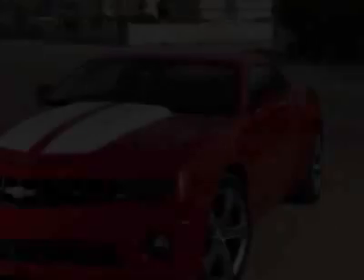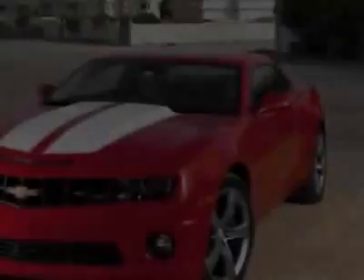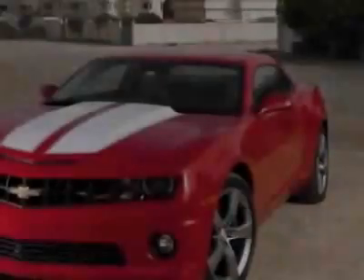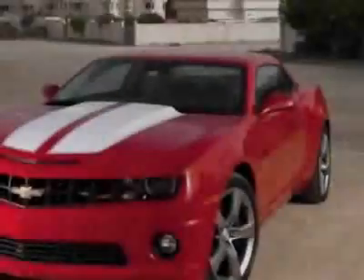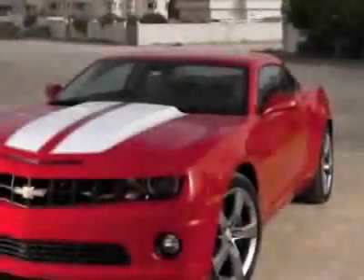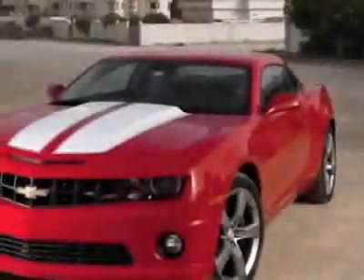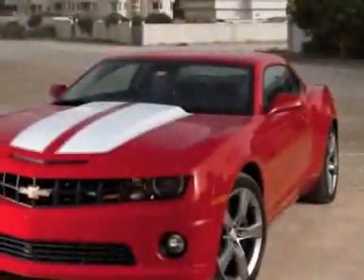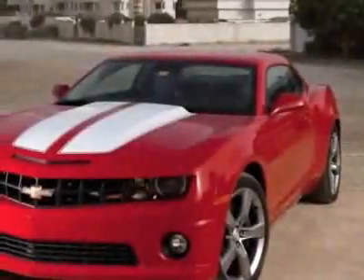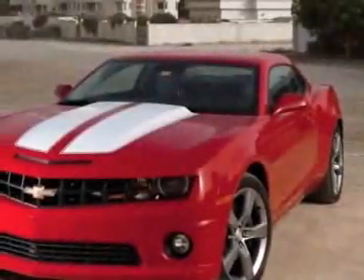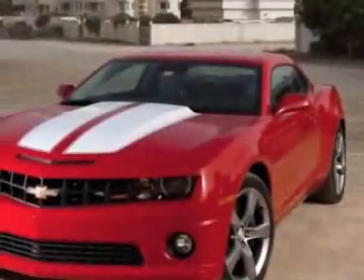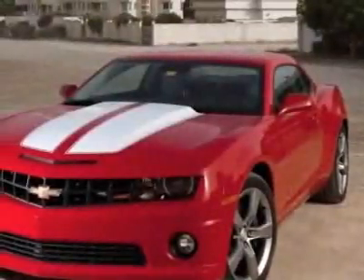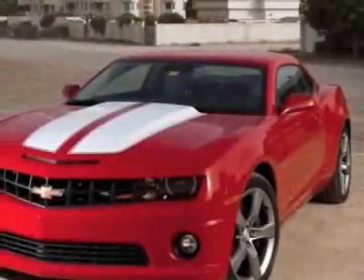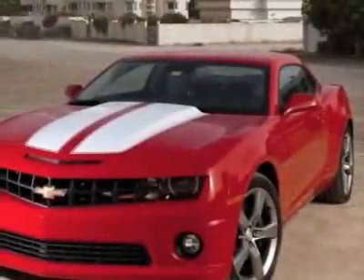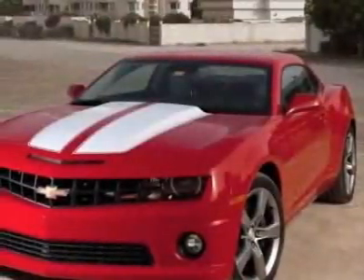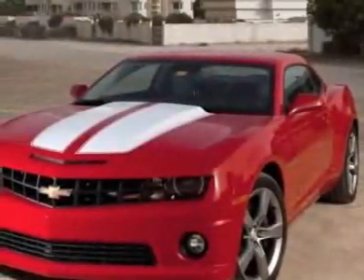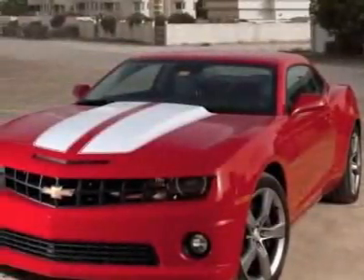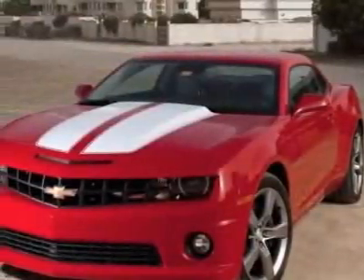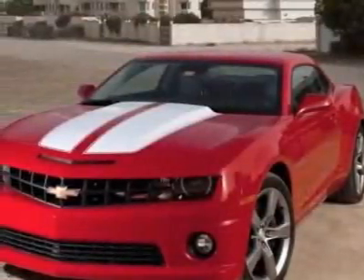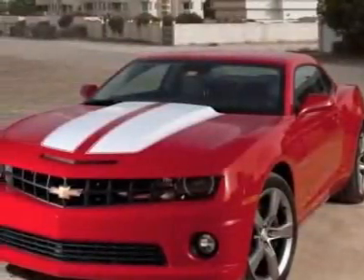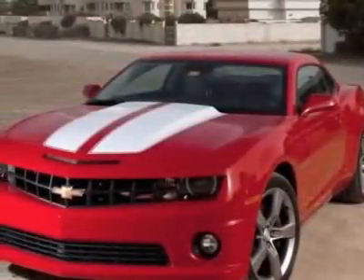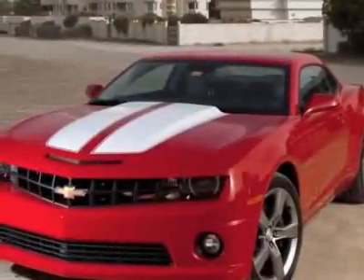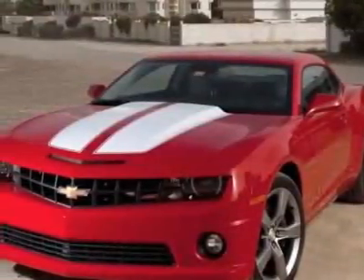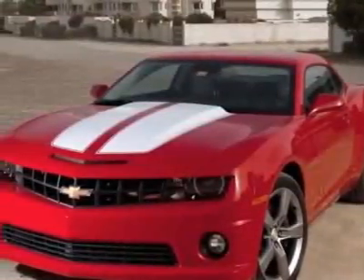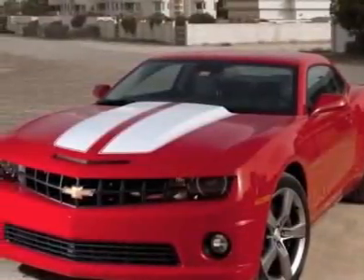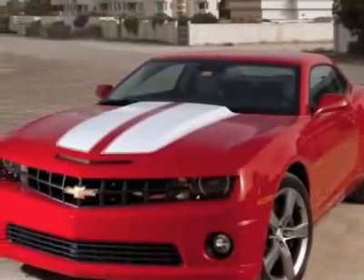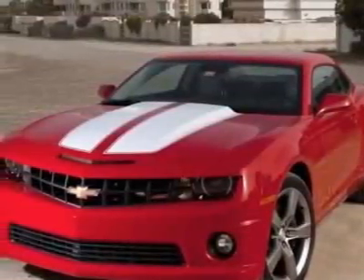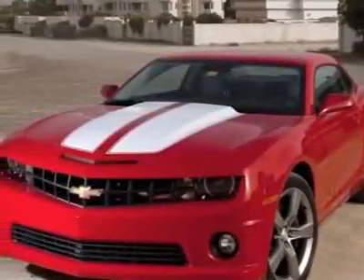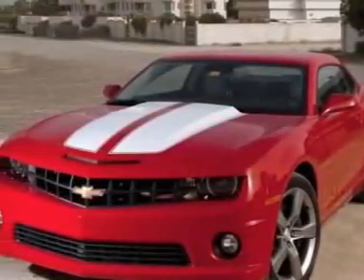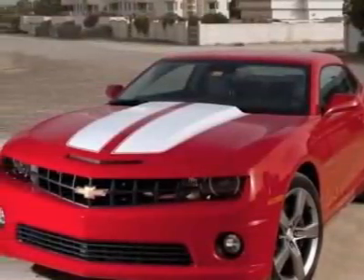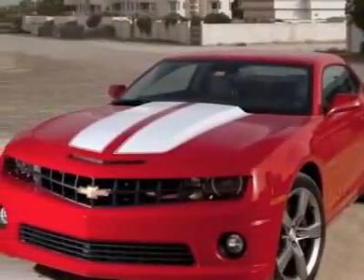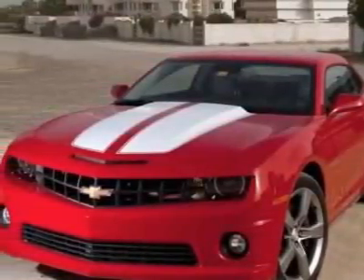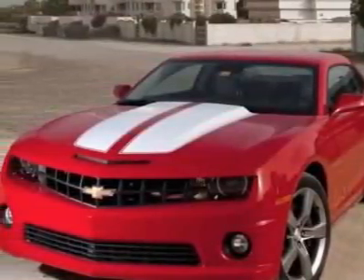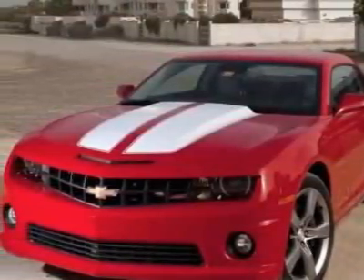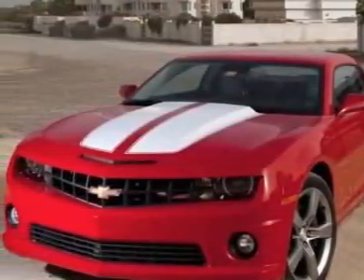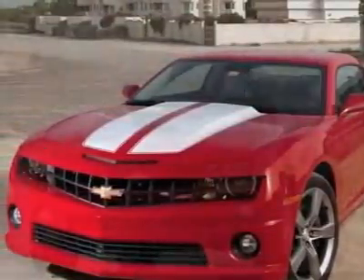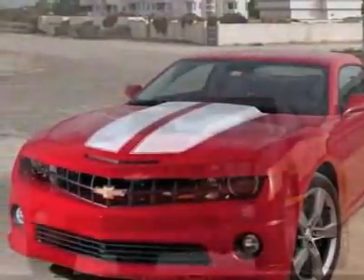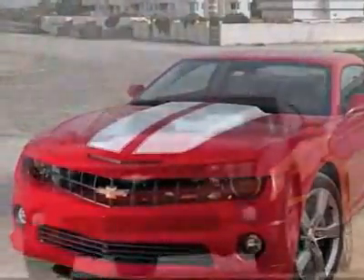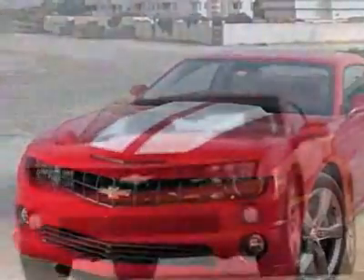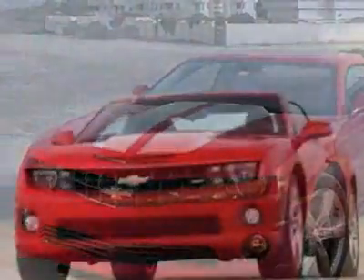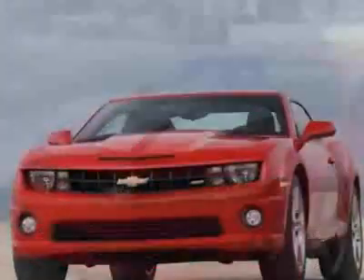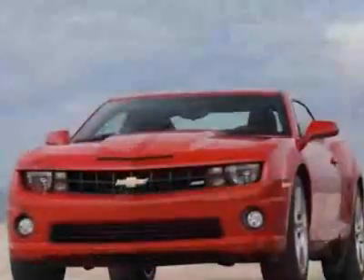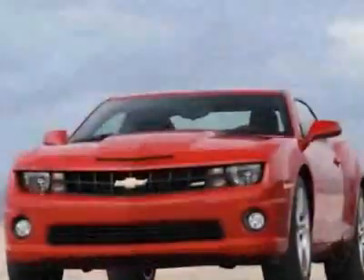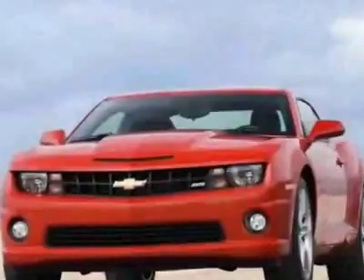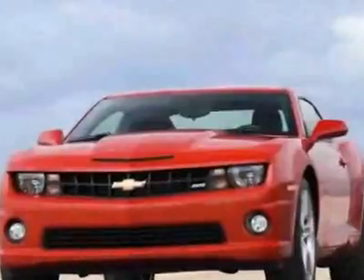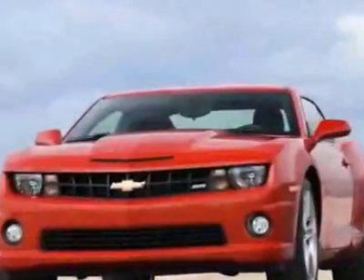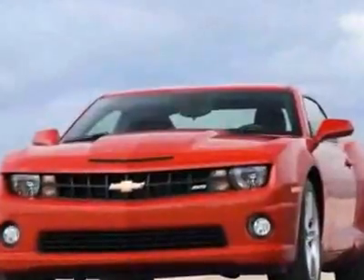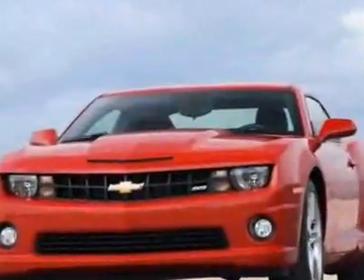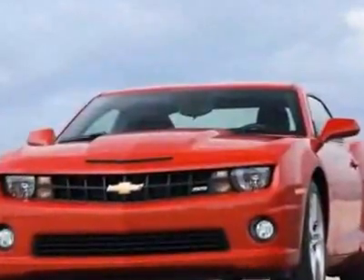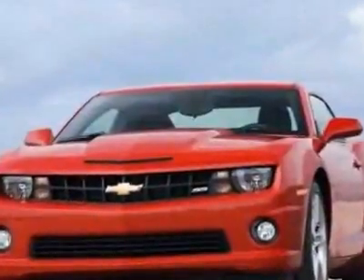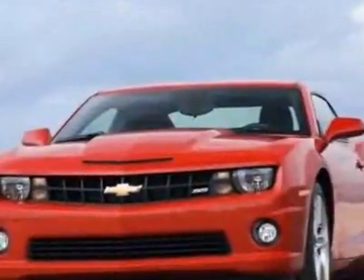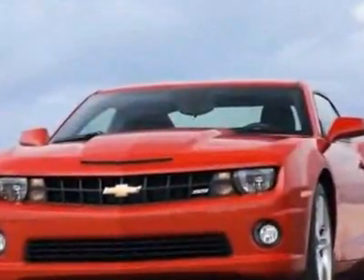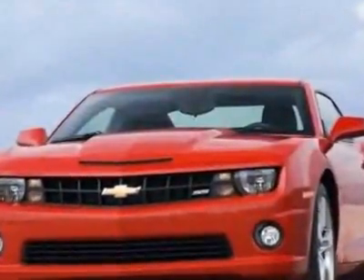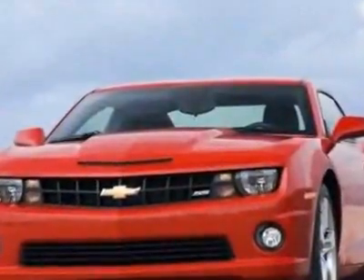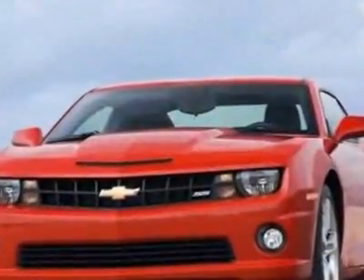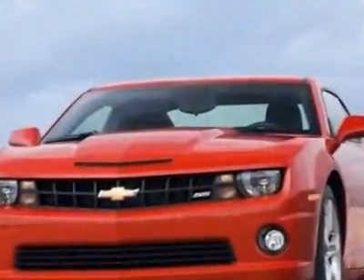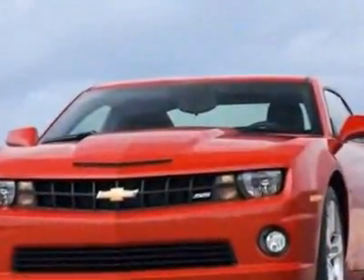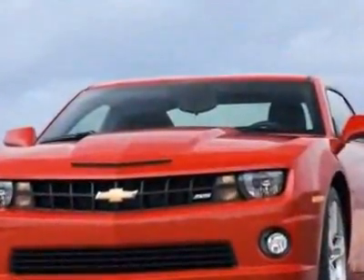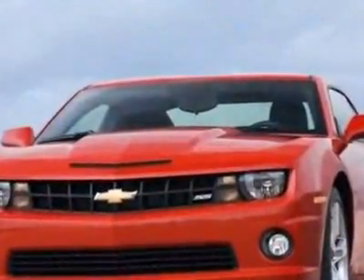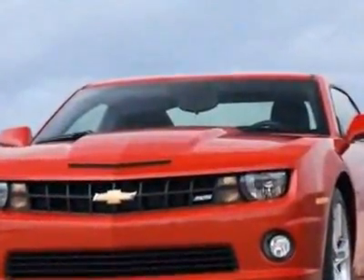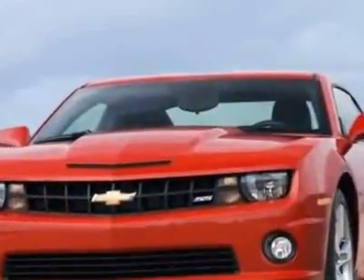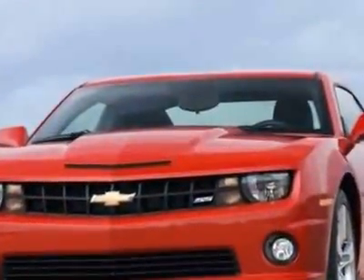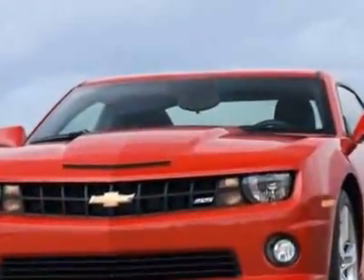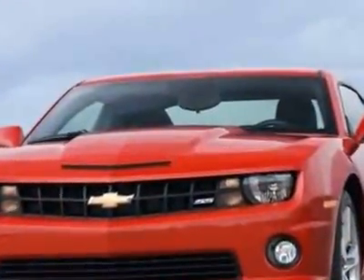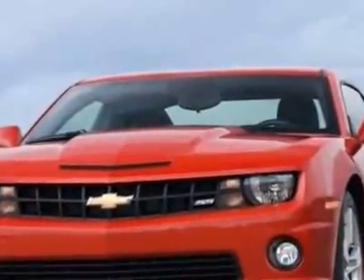Come take a look at this new 2011 Chevrolet Camaro. For your protection, this vehicle has a full factory warranty.